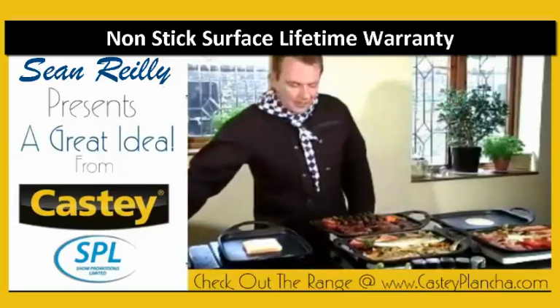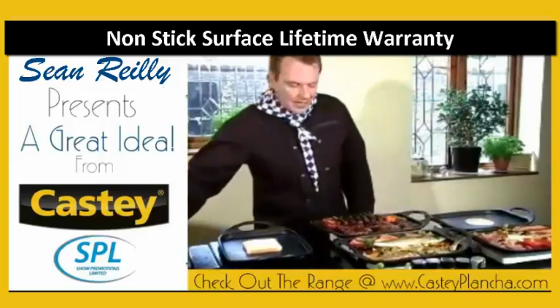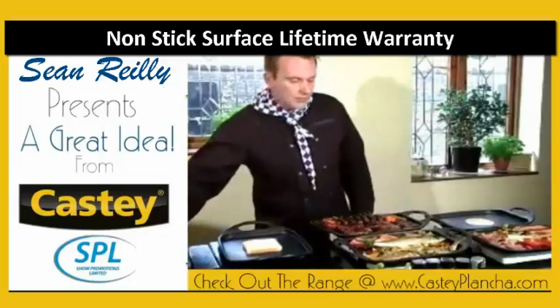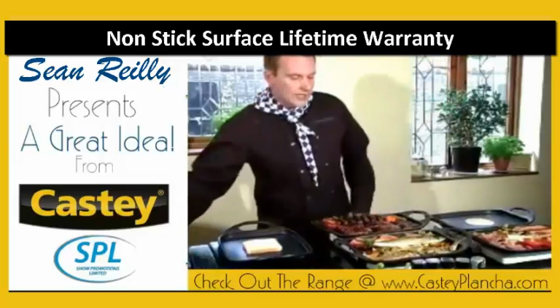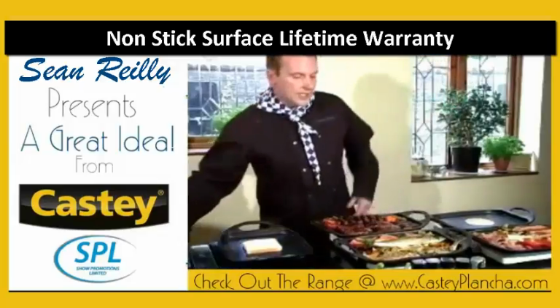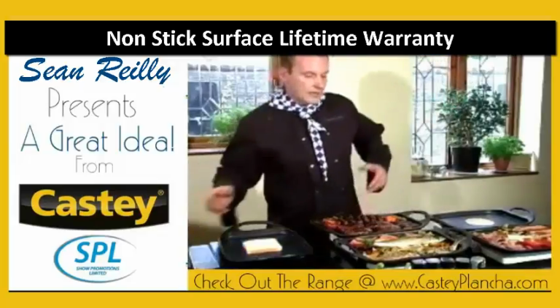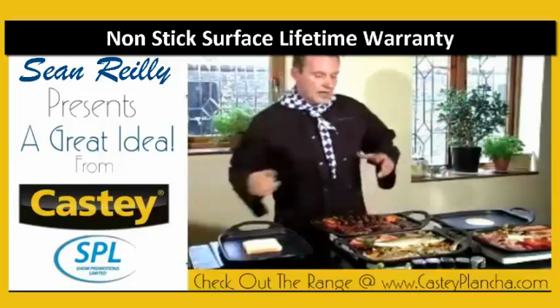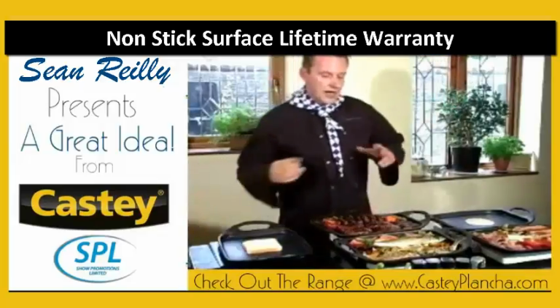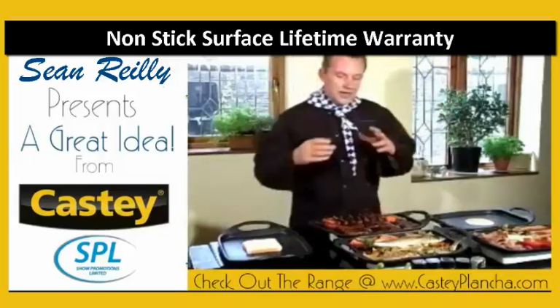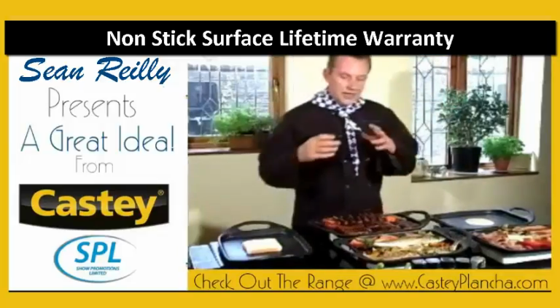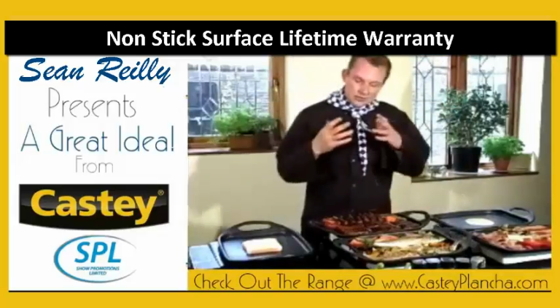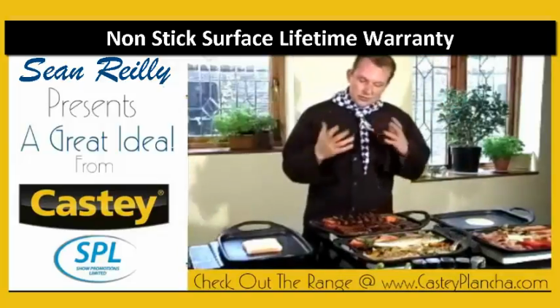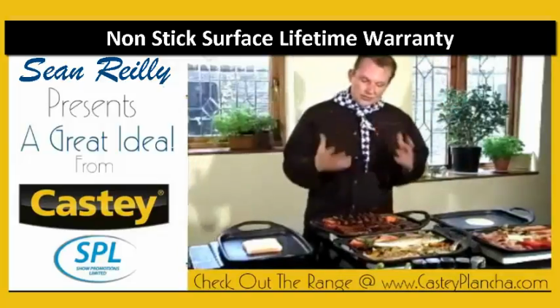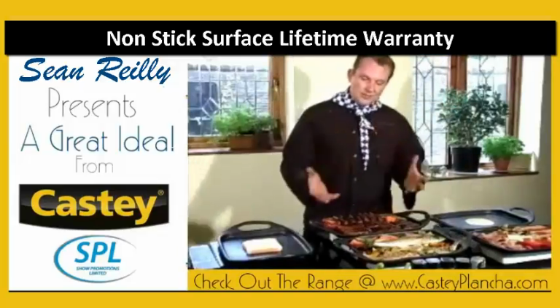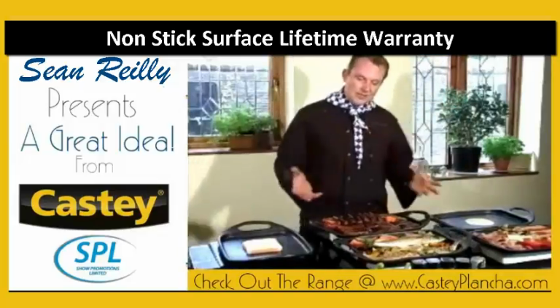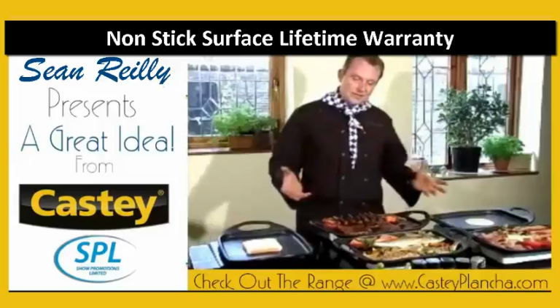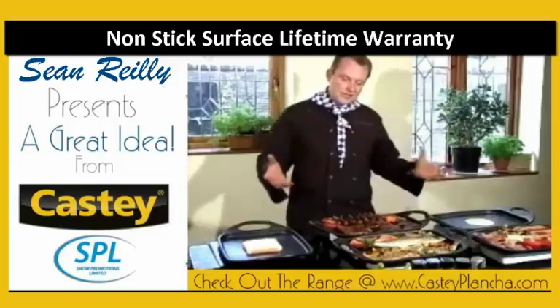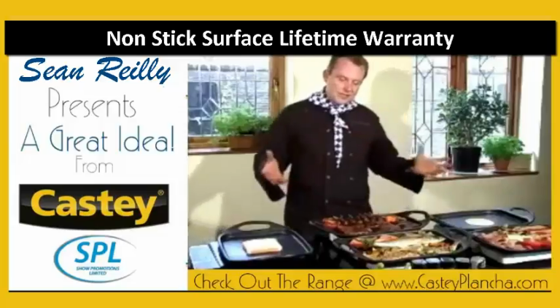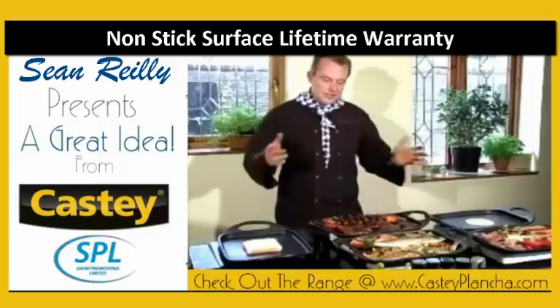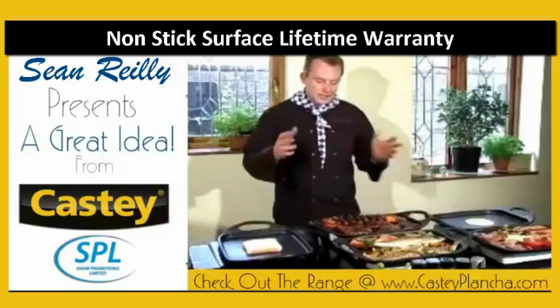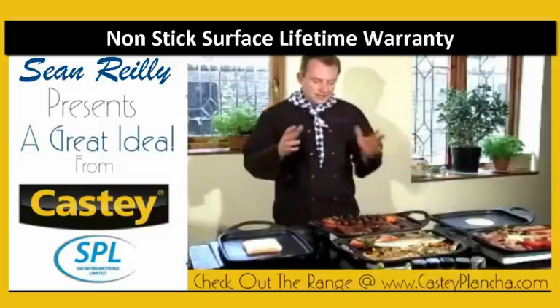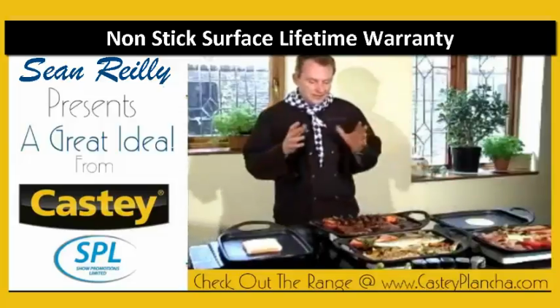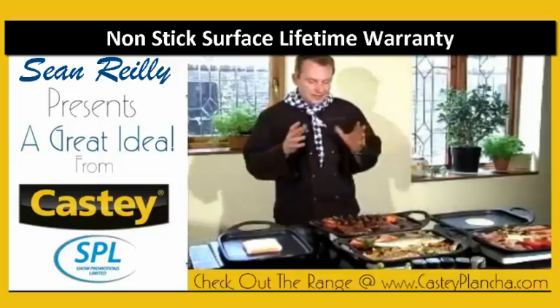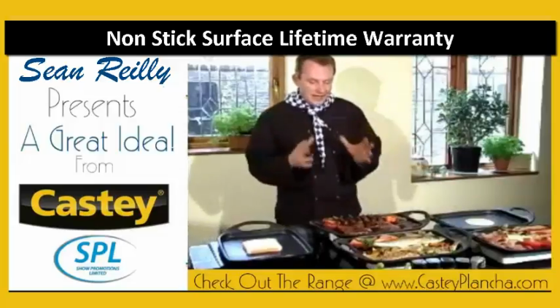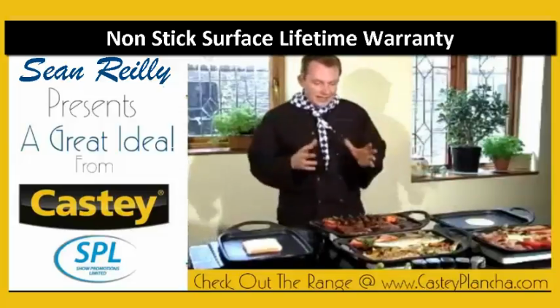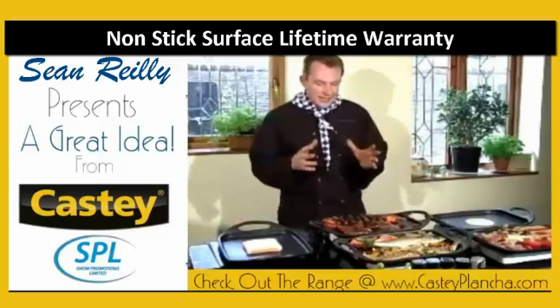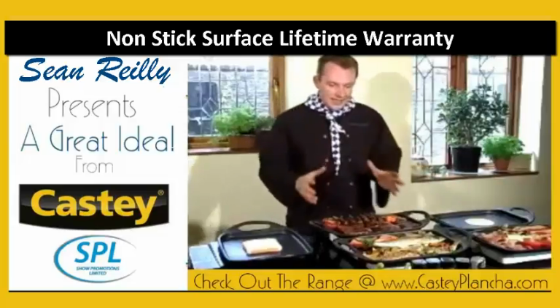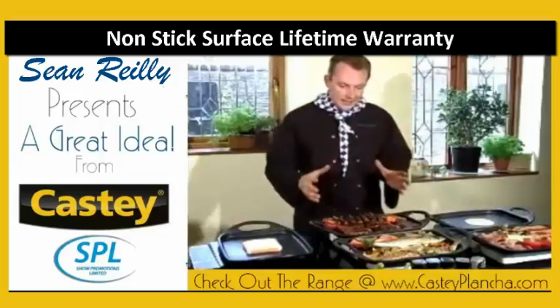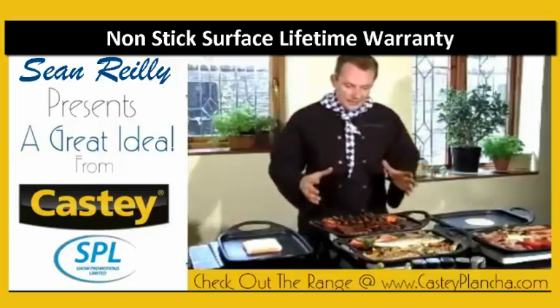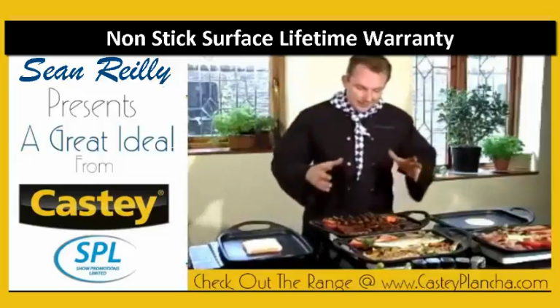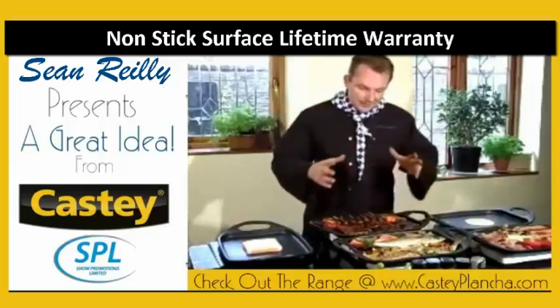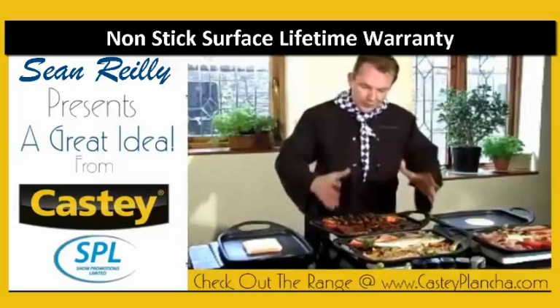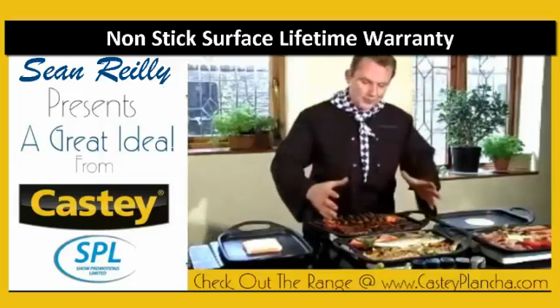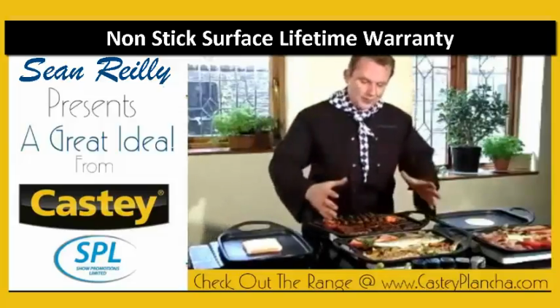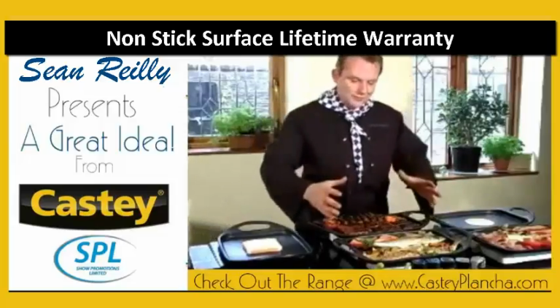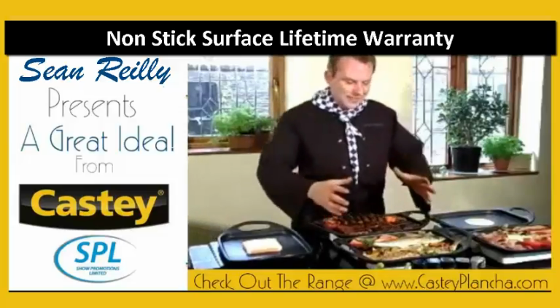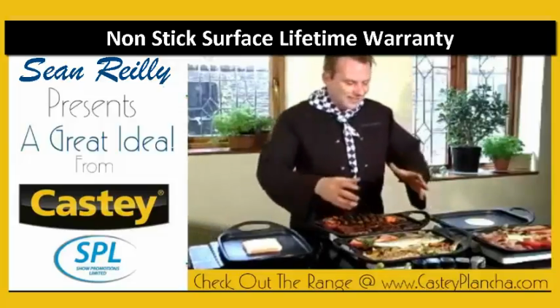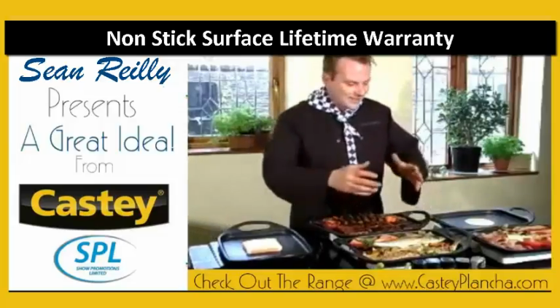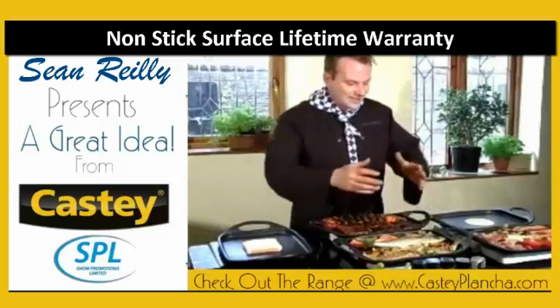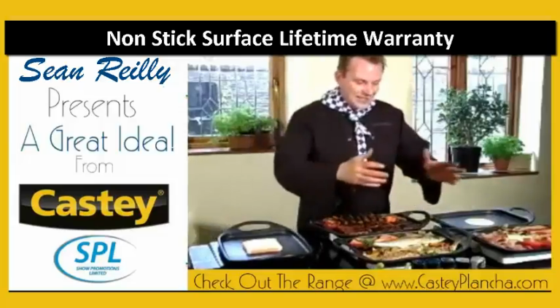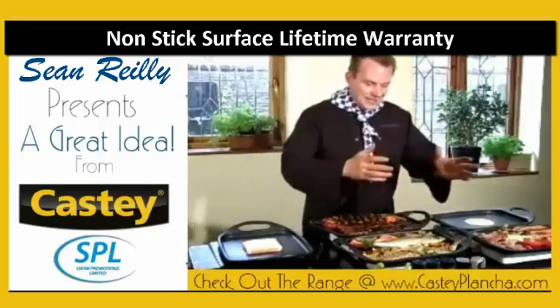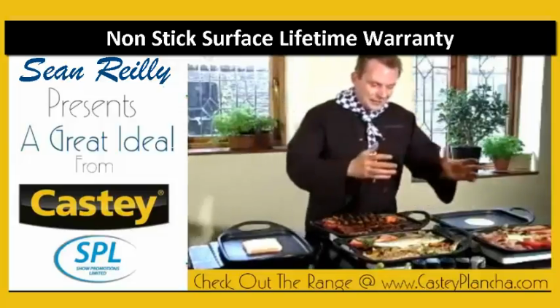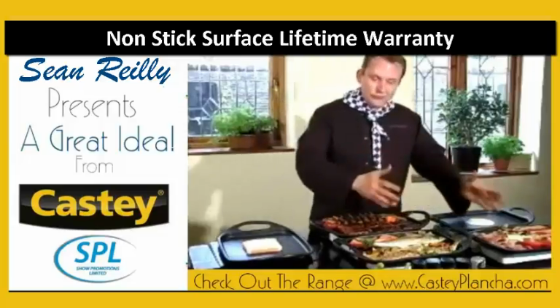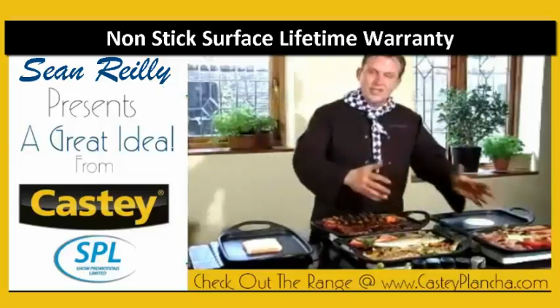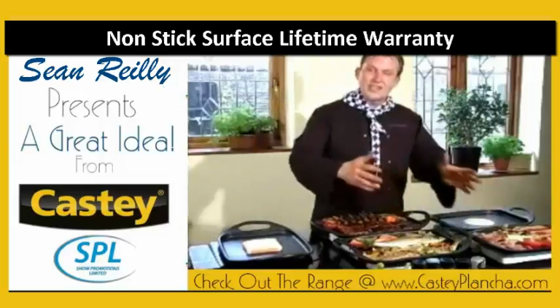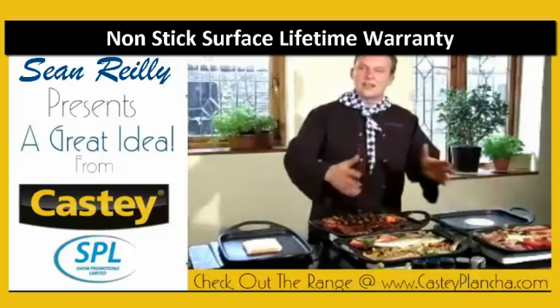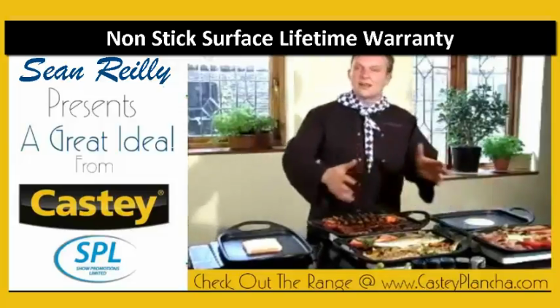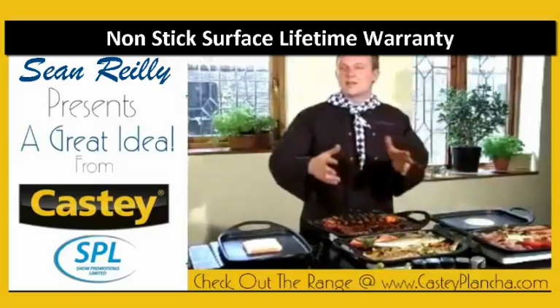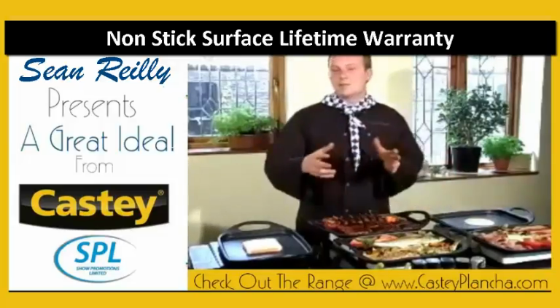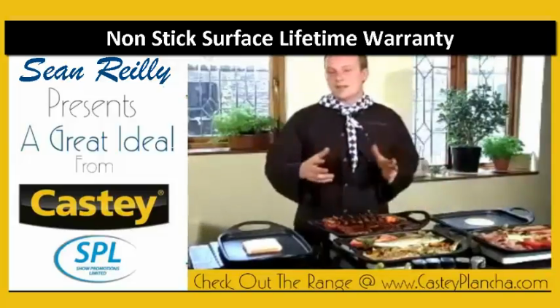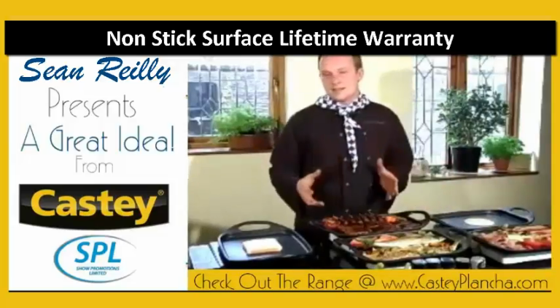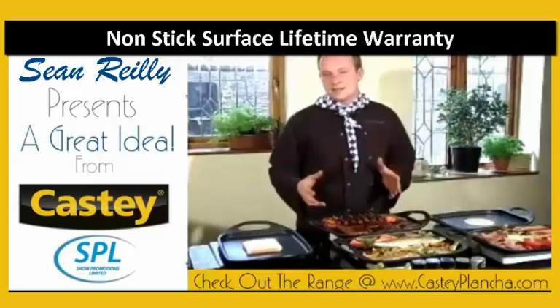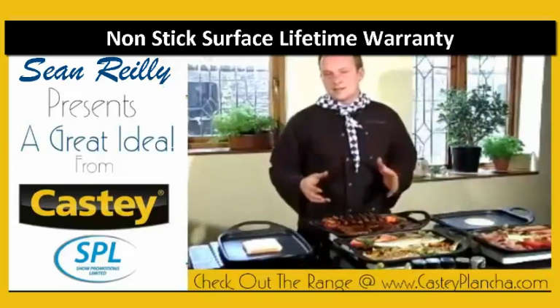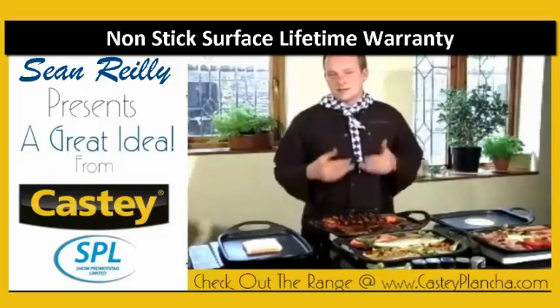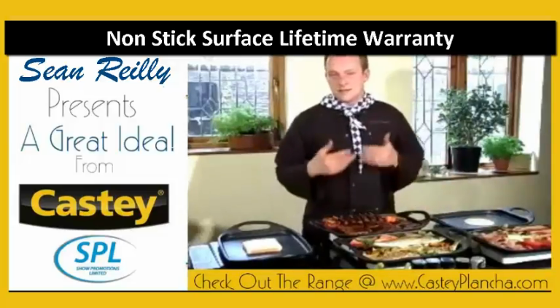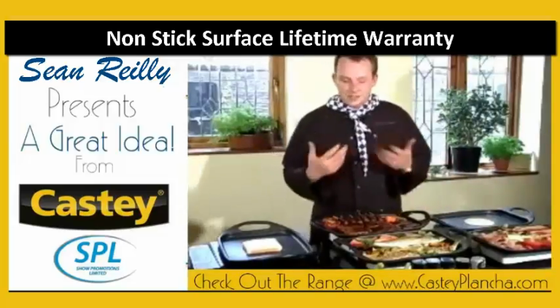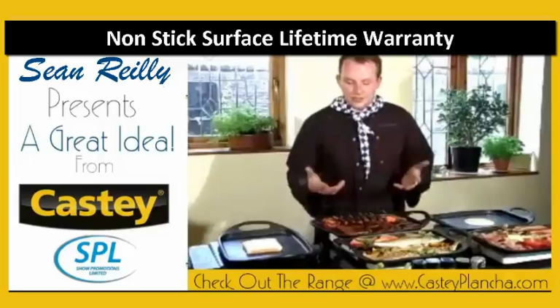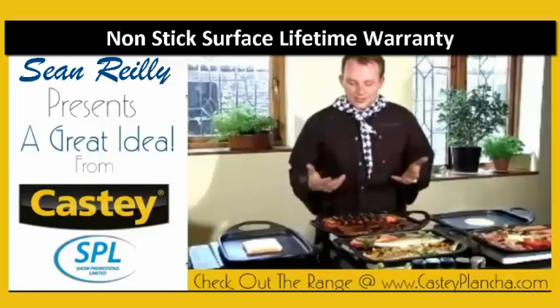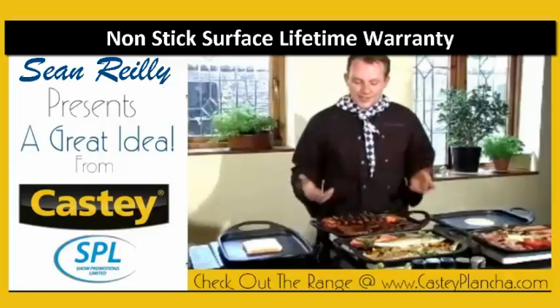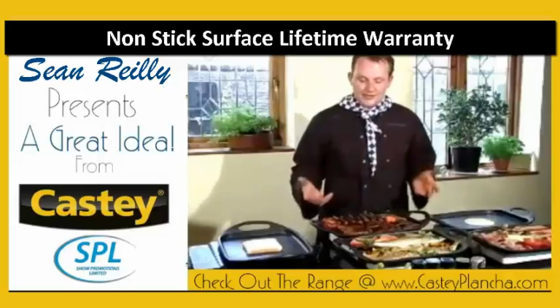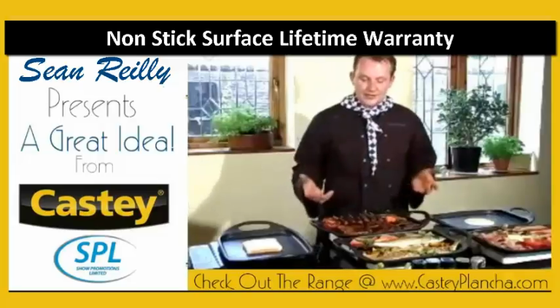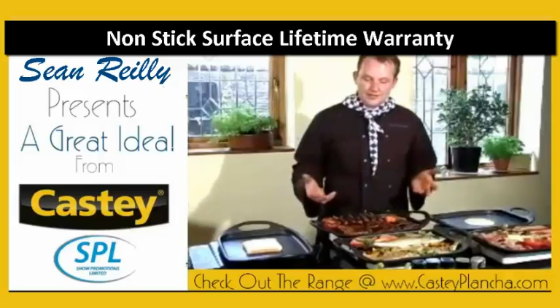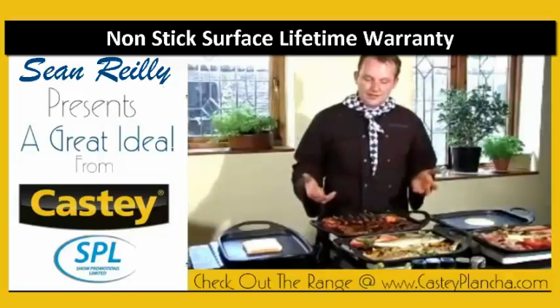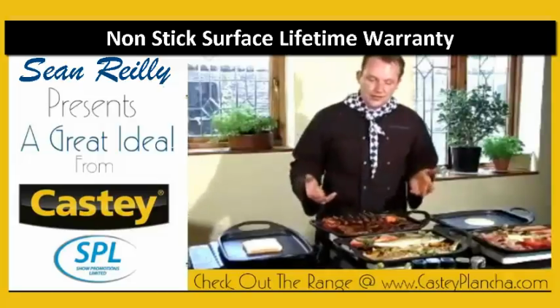I just want to paint a picture here. I have in front of me three lovely platters, and these show what you can use it for.